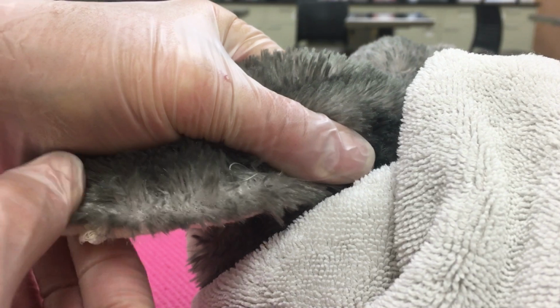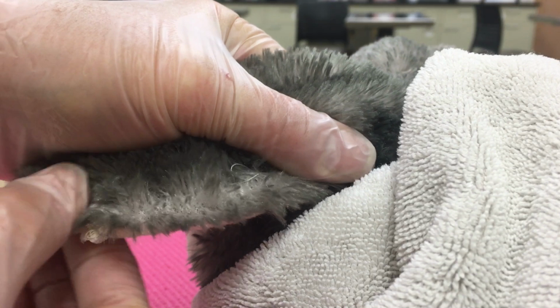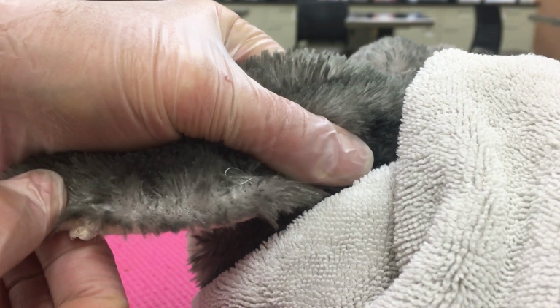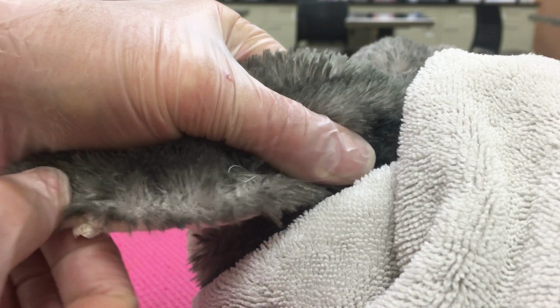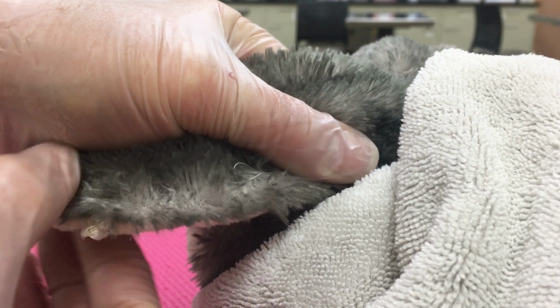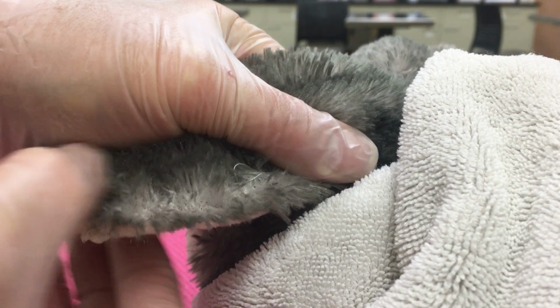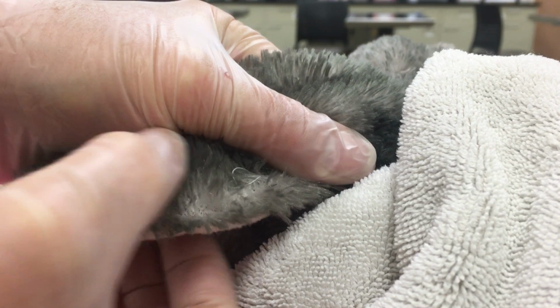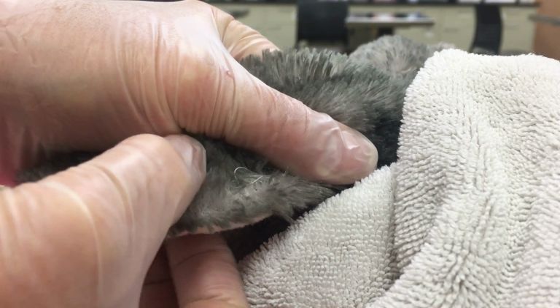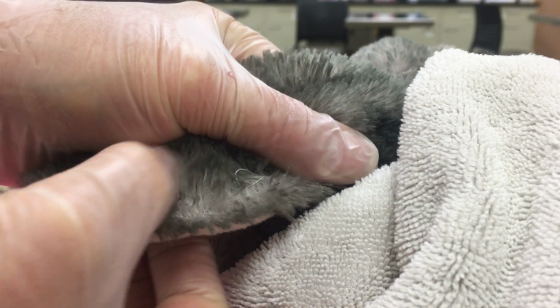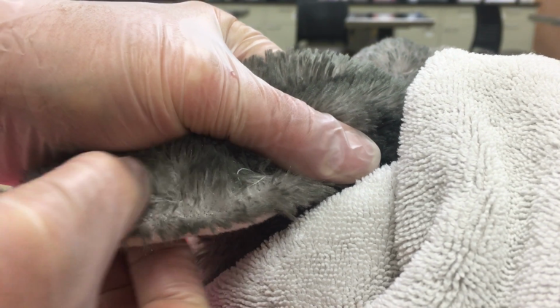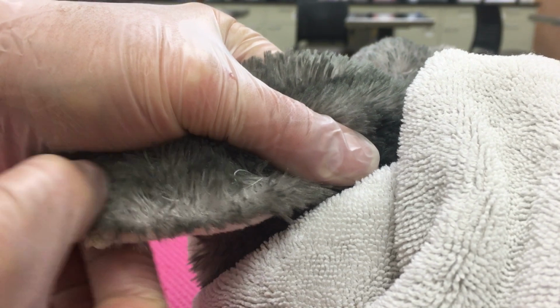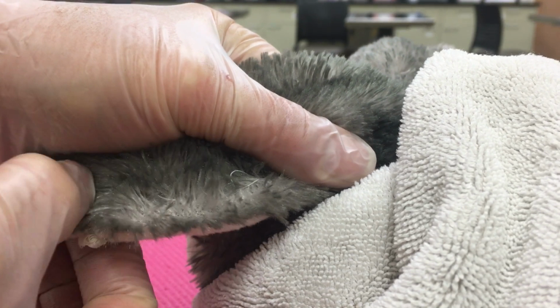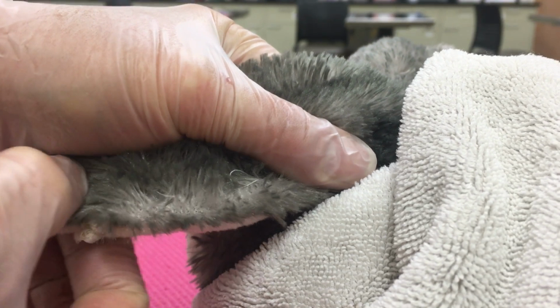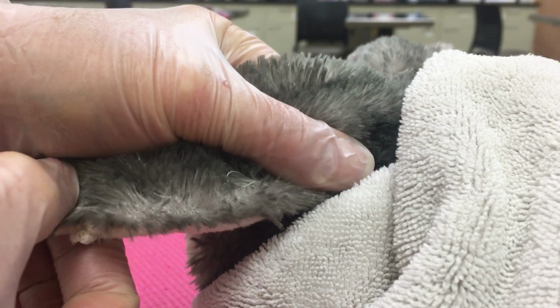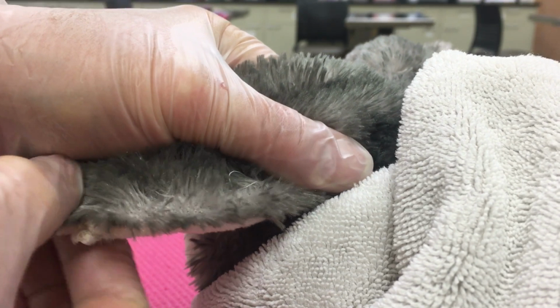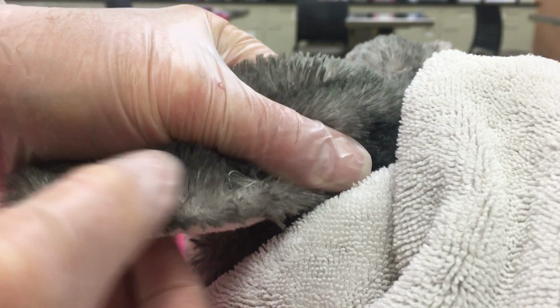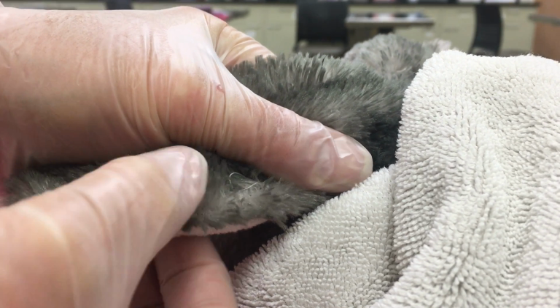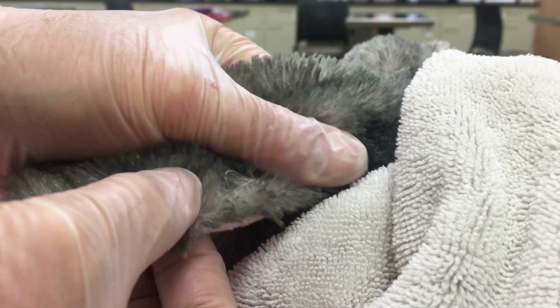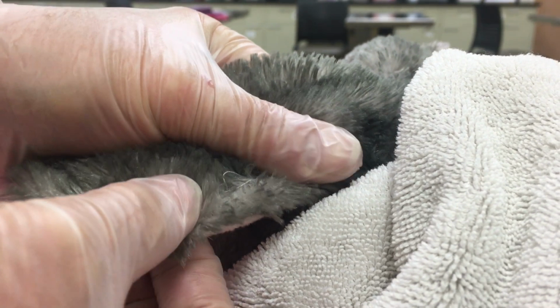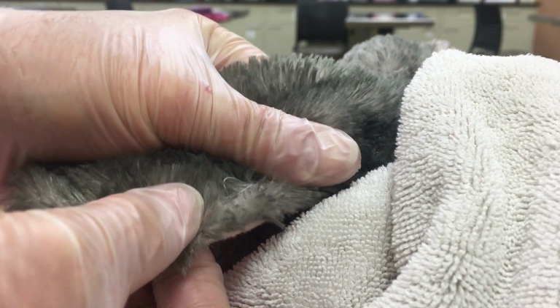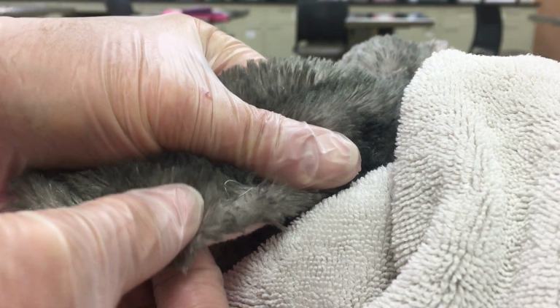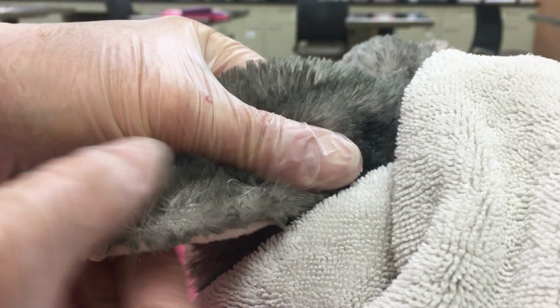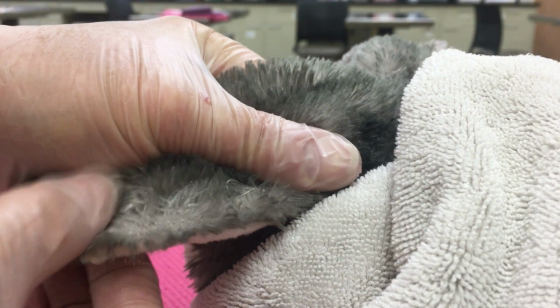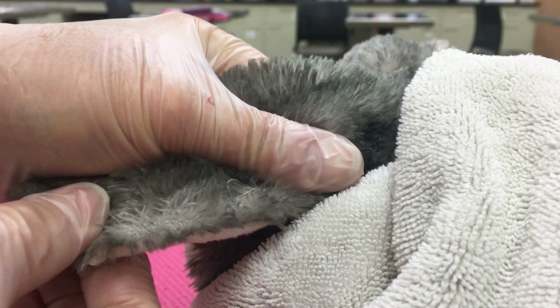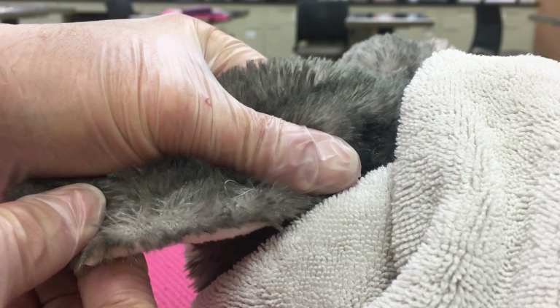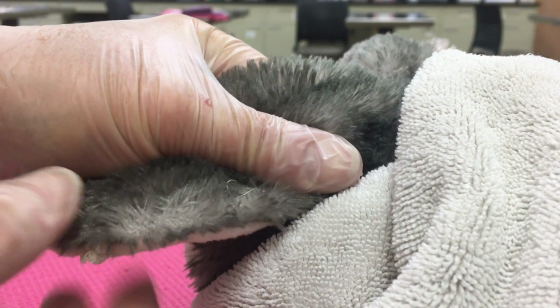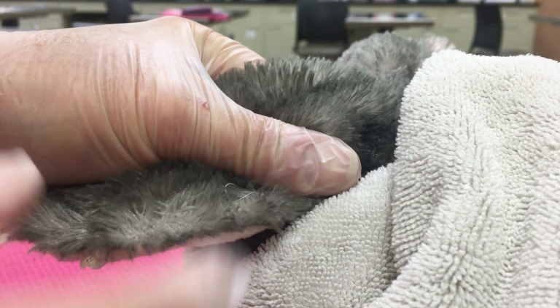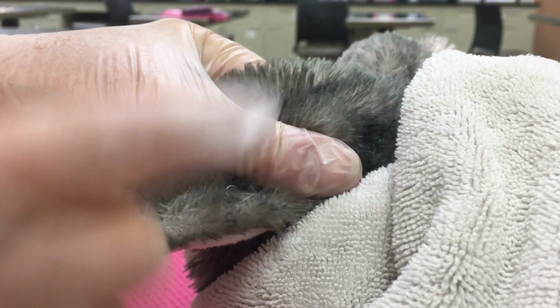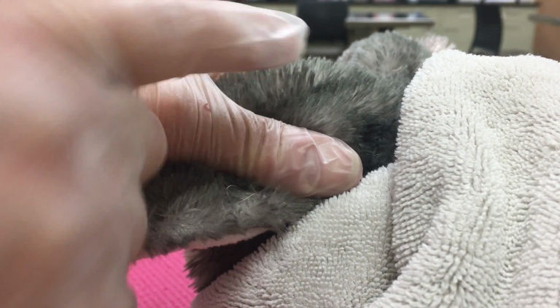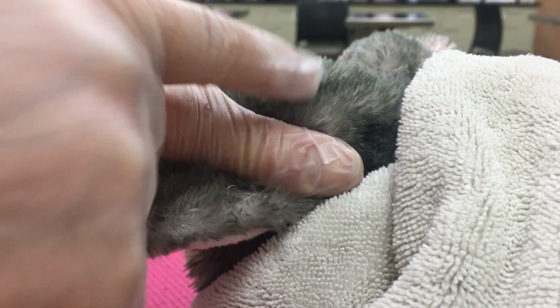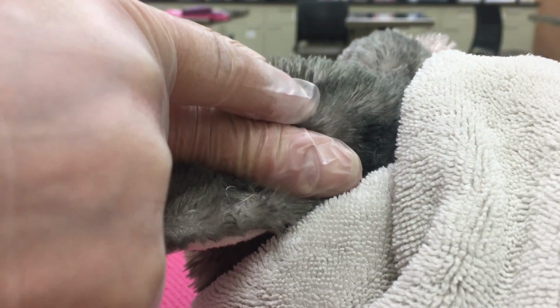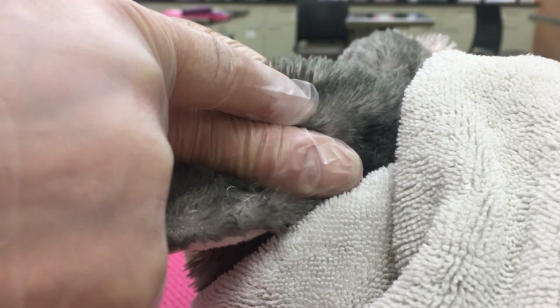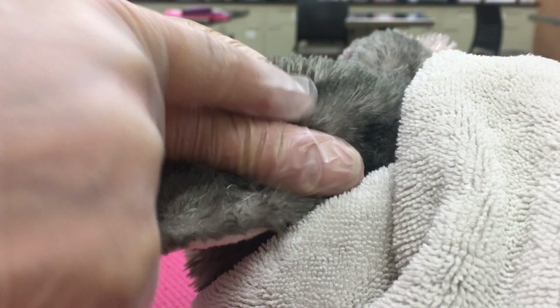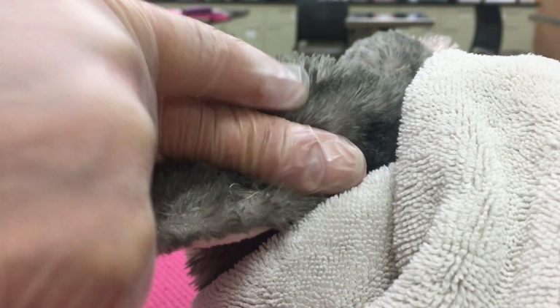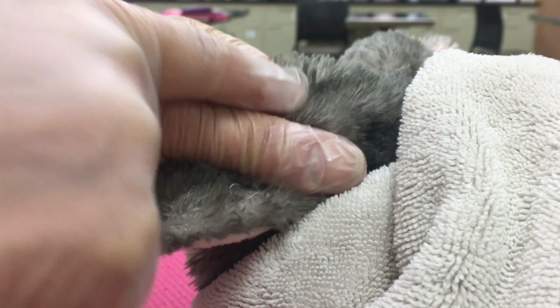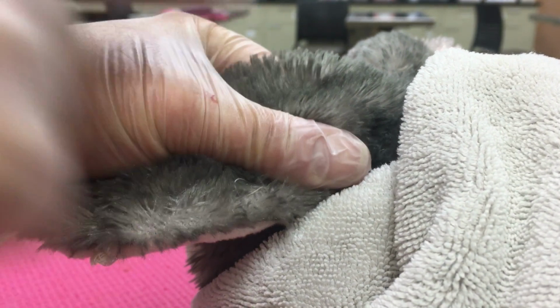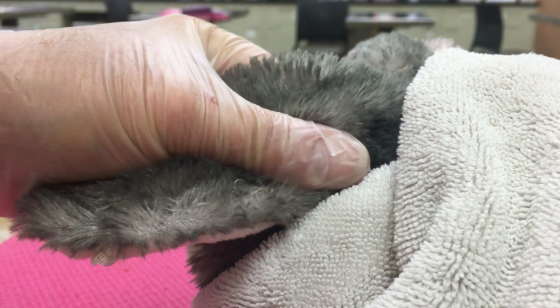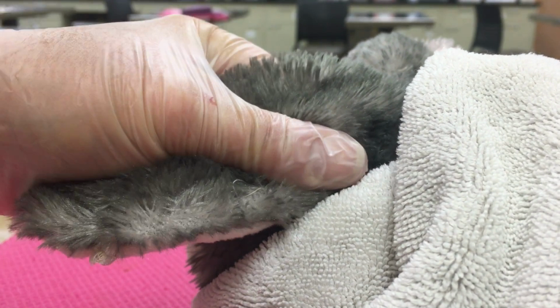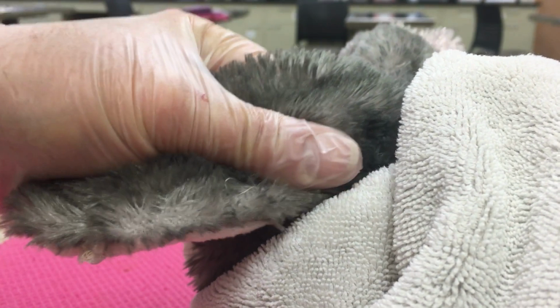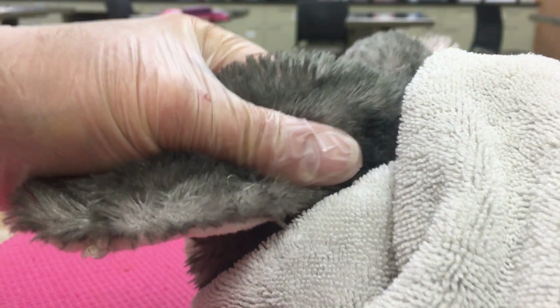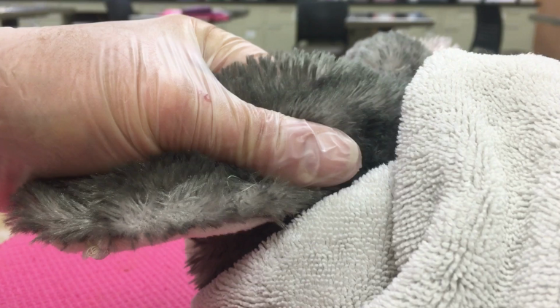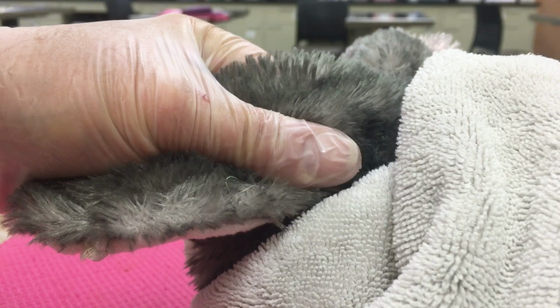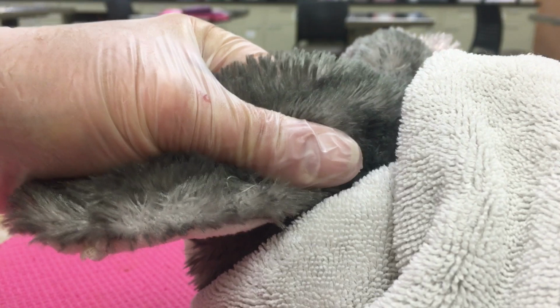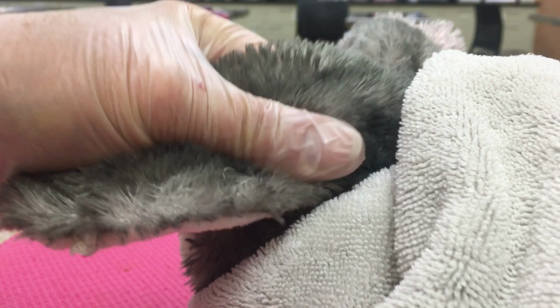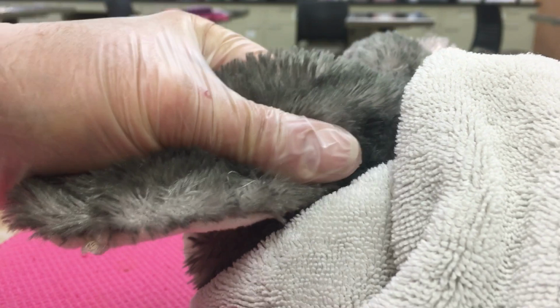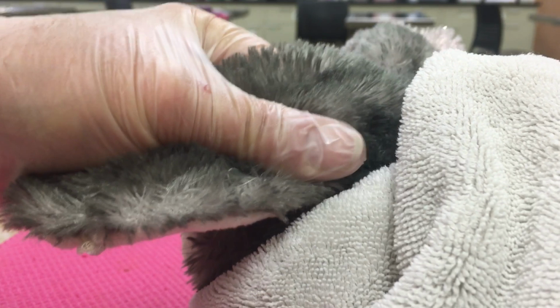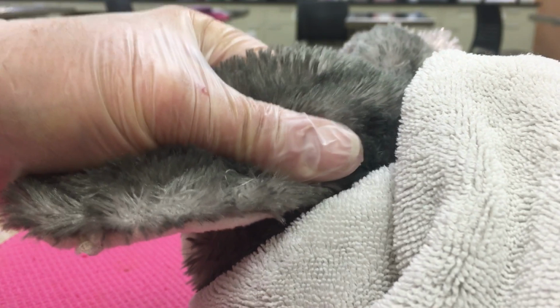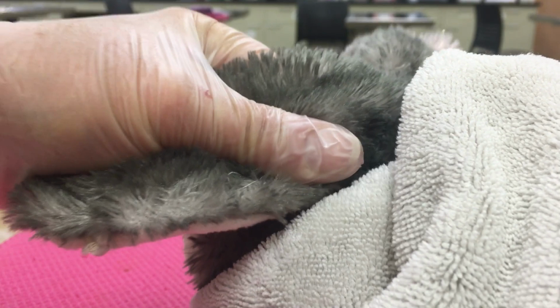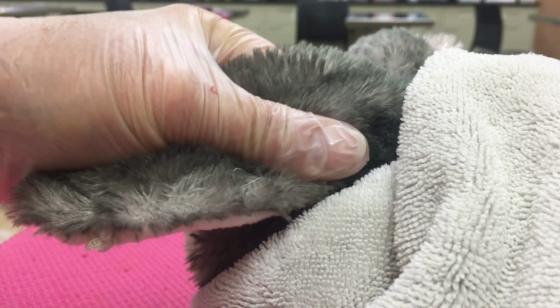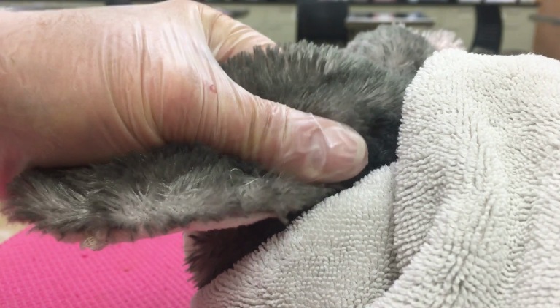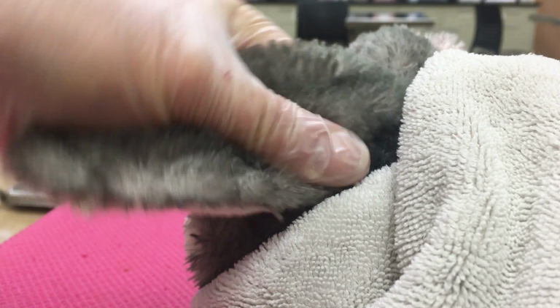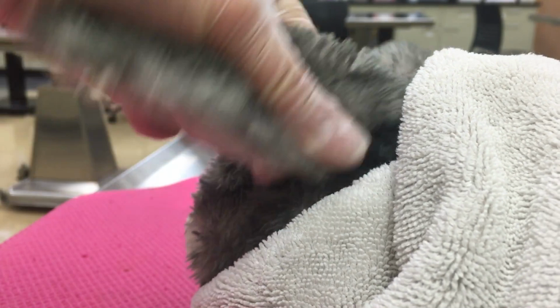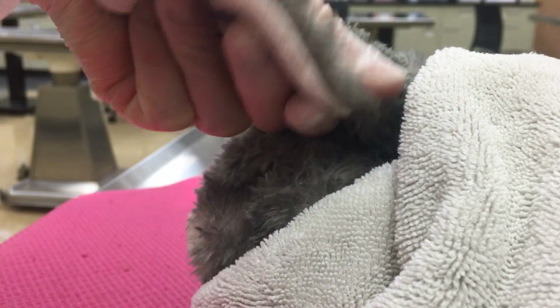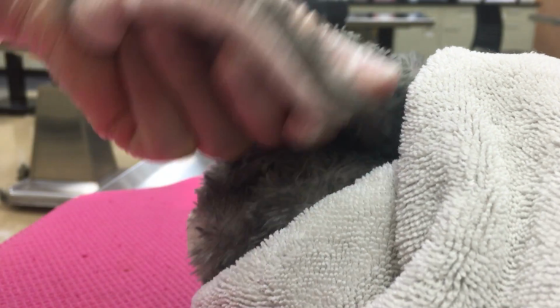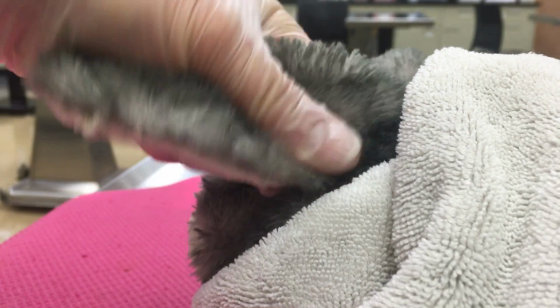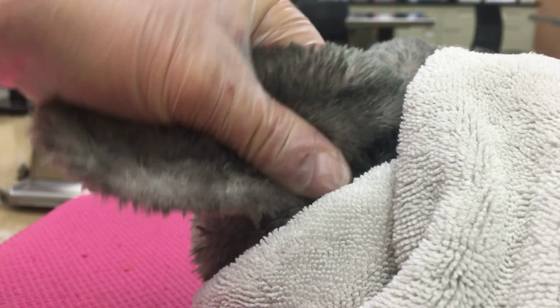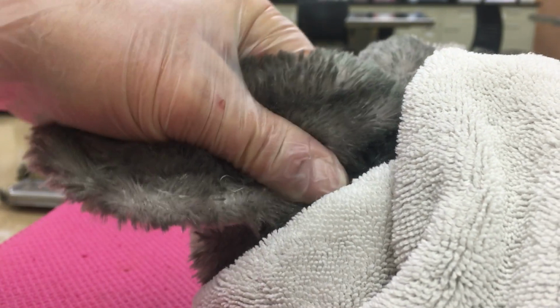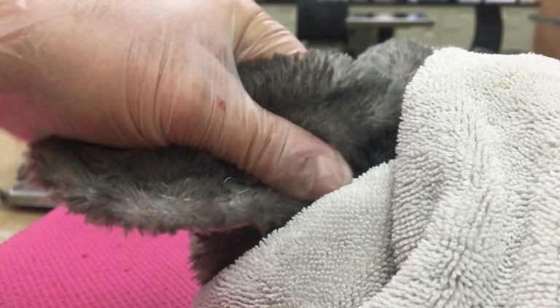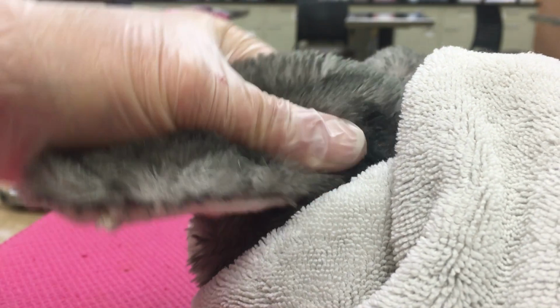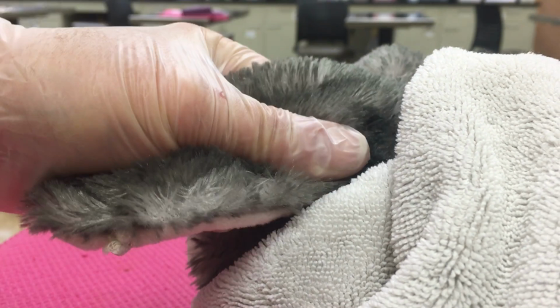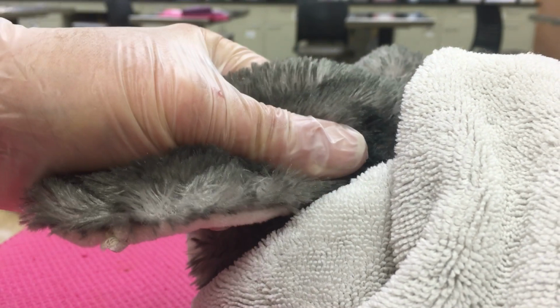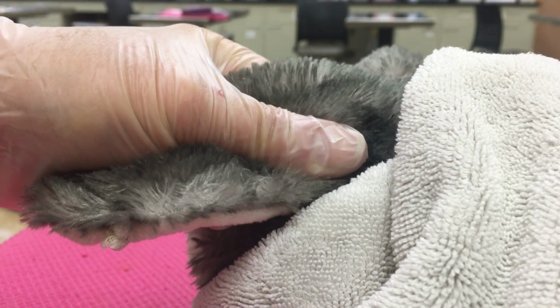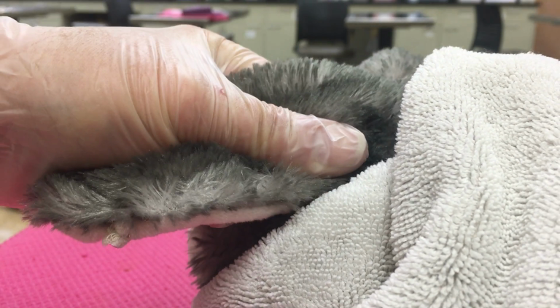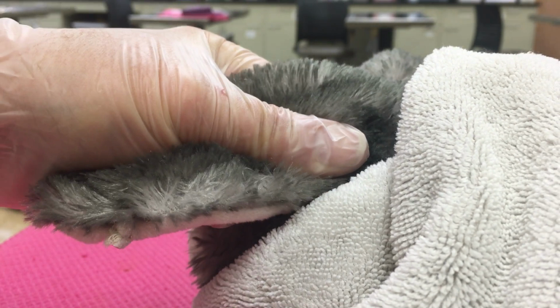I'm going to kind of flatten that ear out and hold the ear well here so the rabbit can't pull it out of my hand.